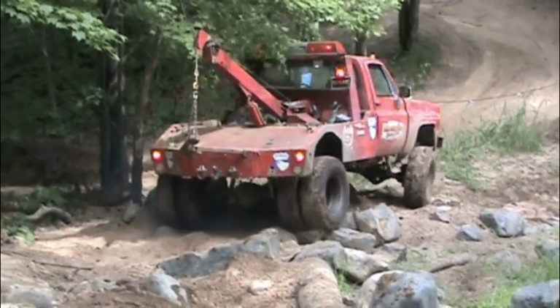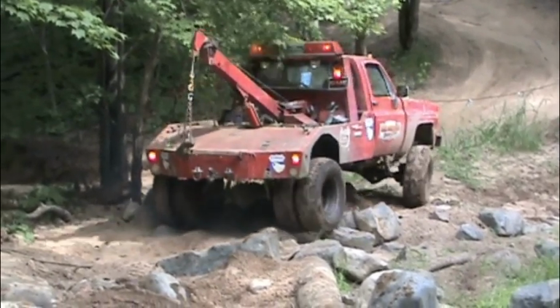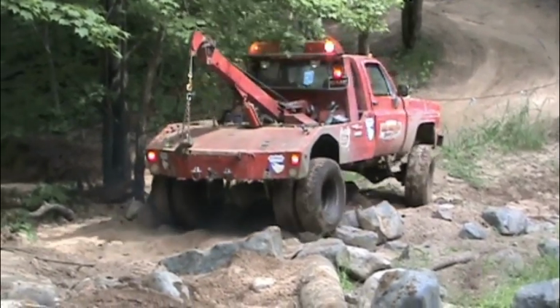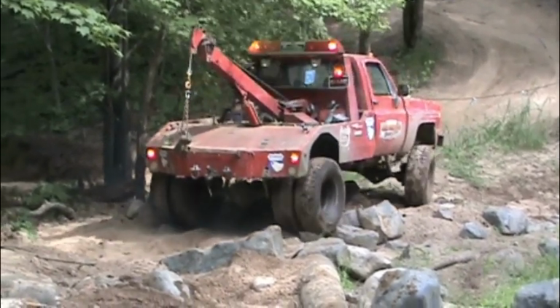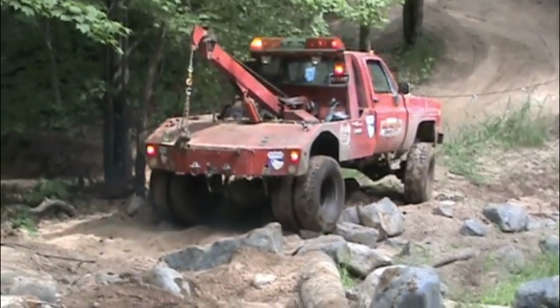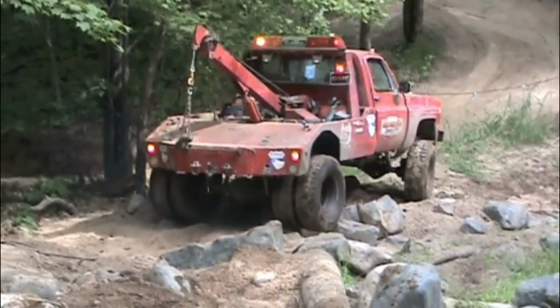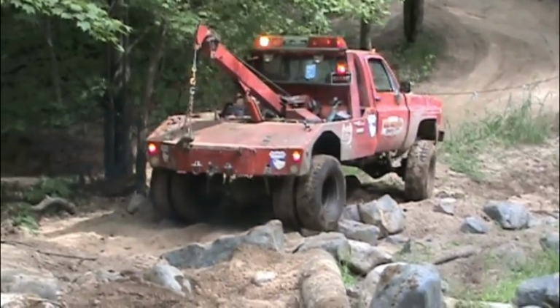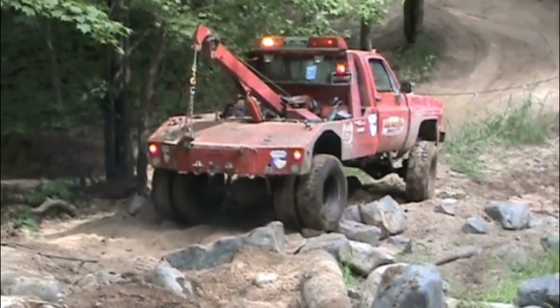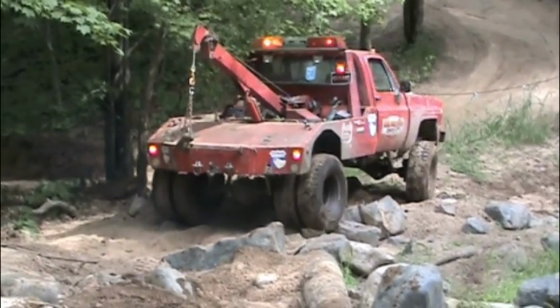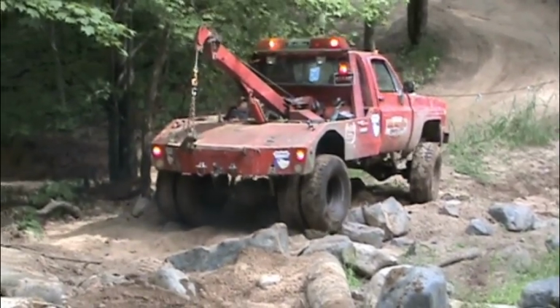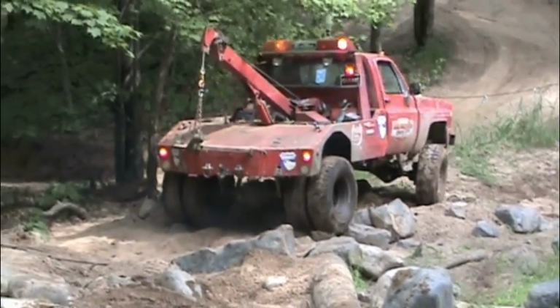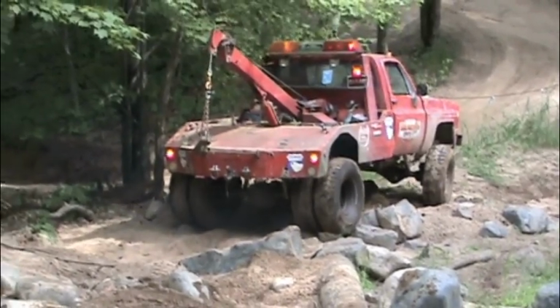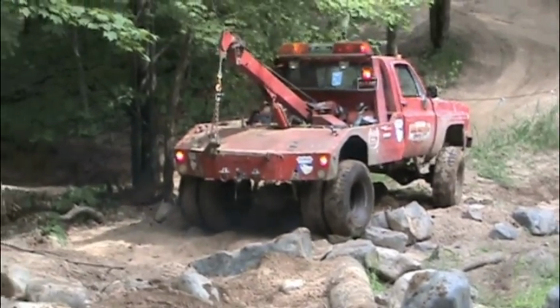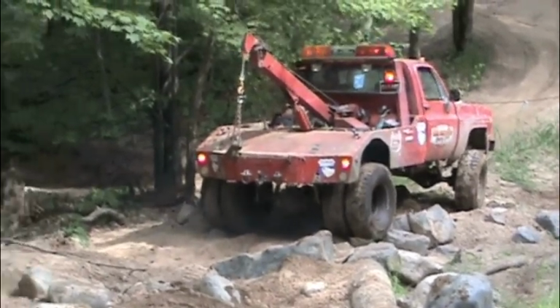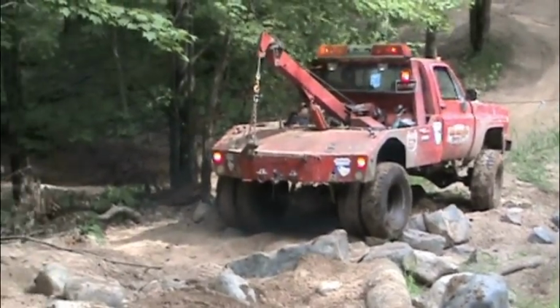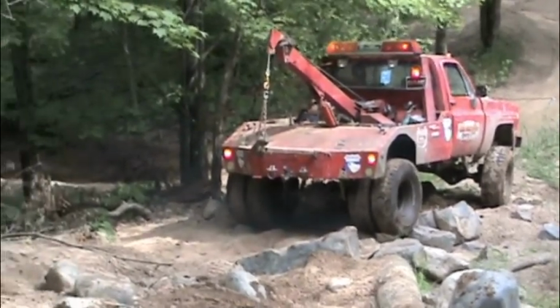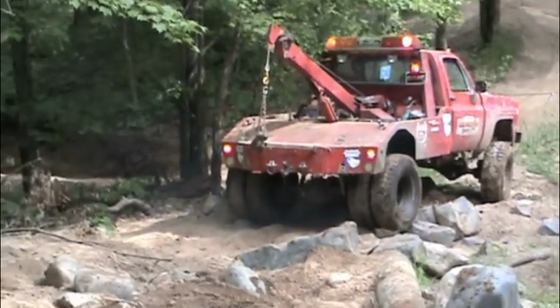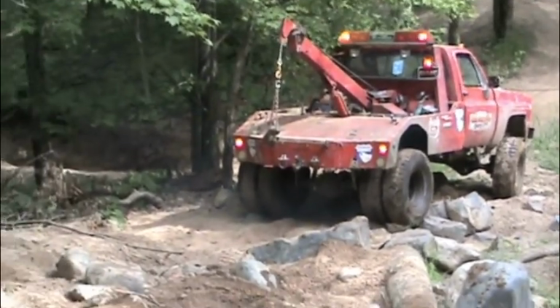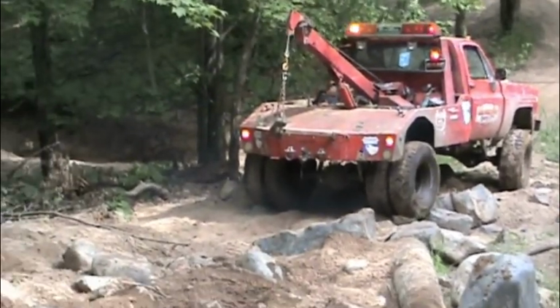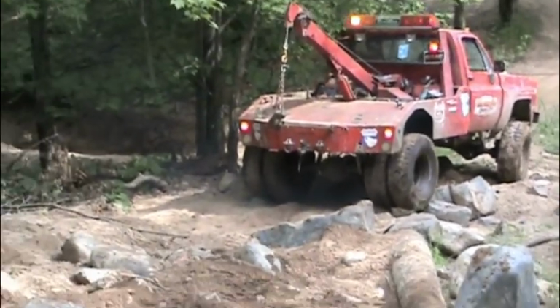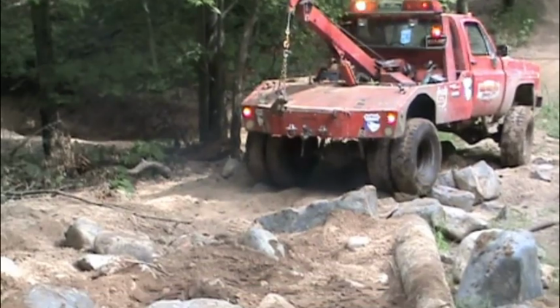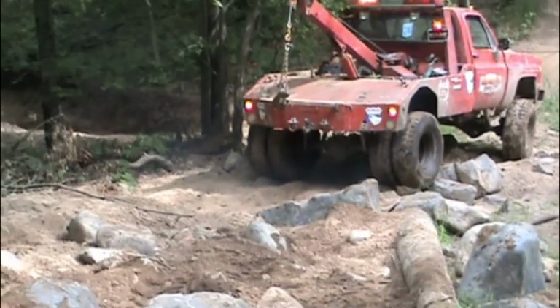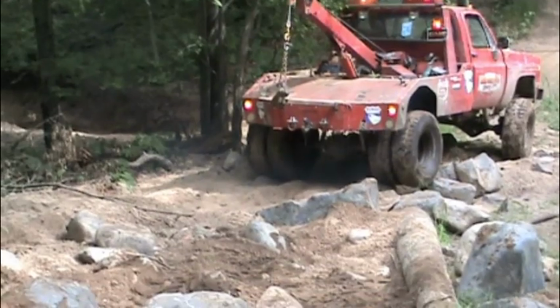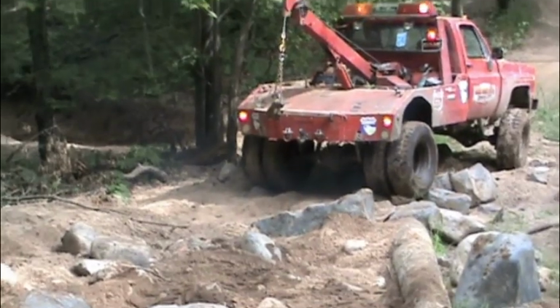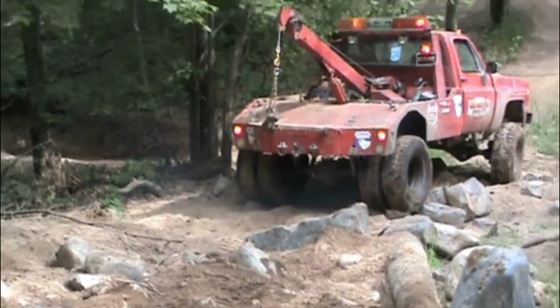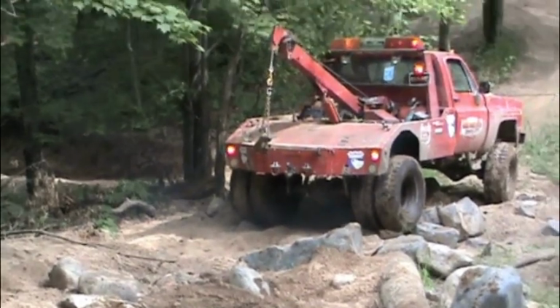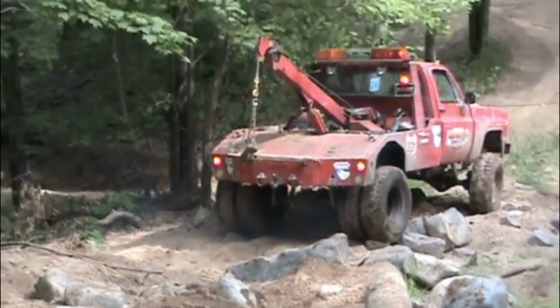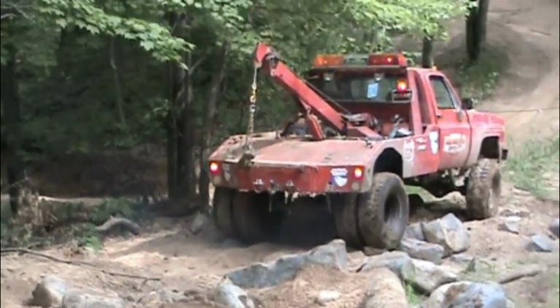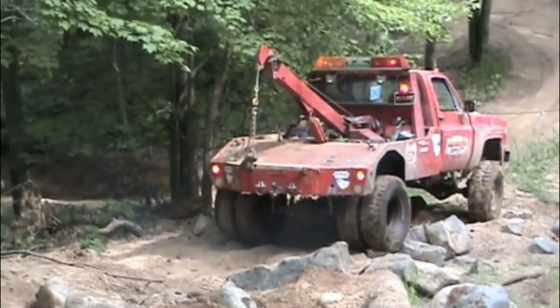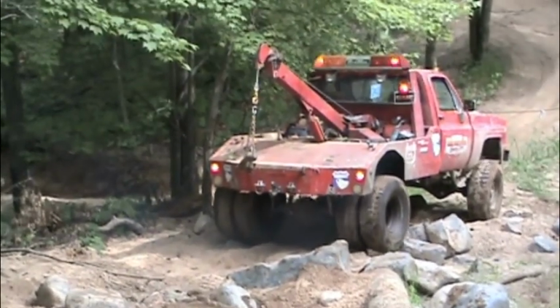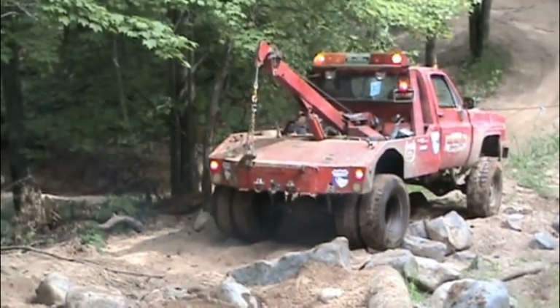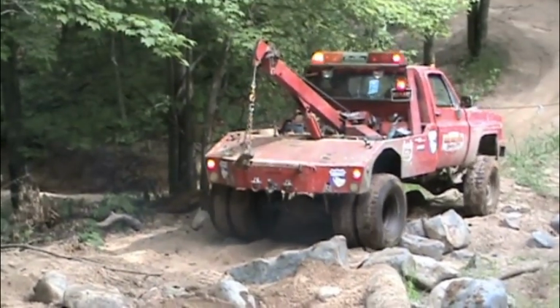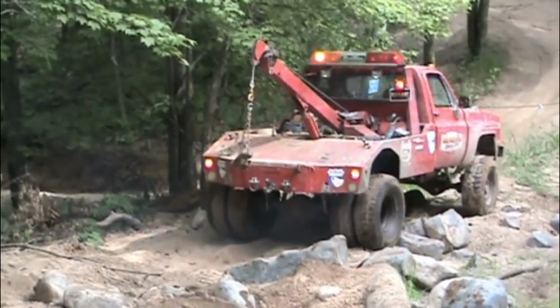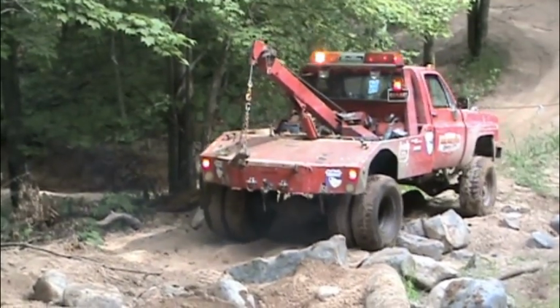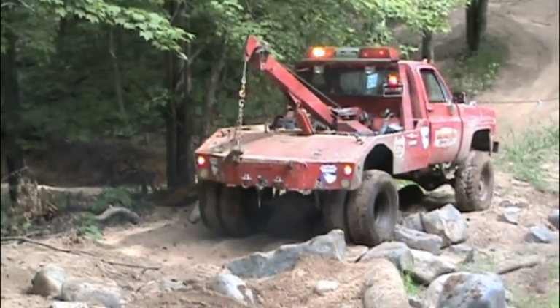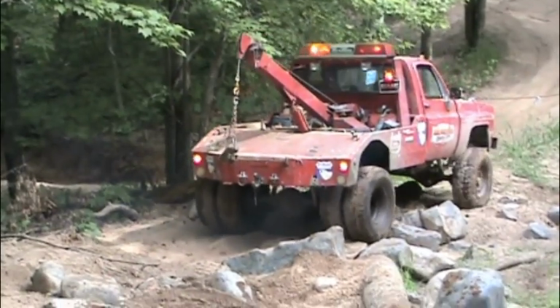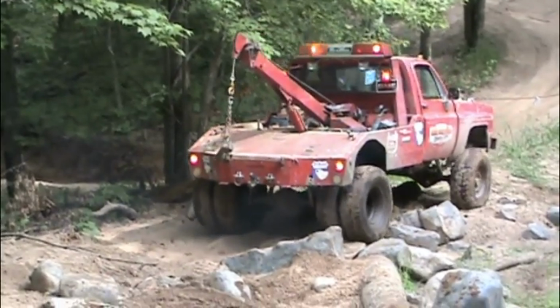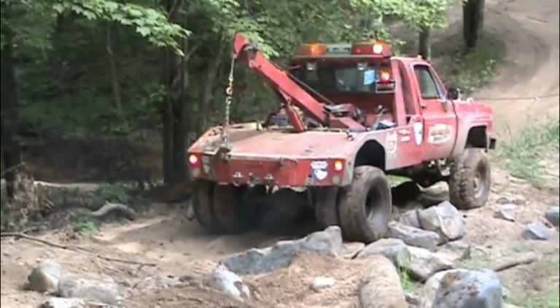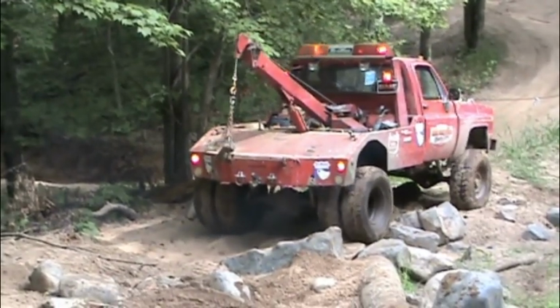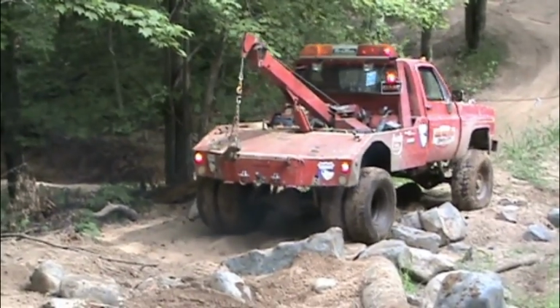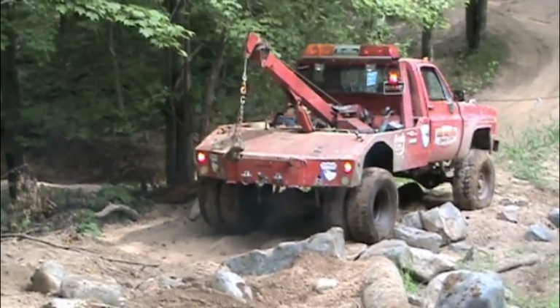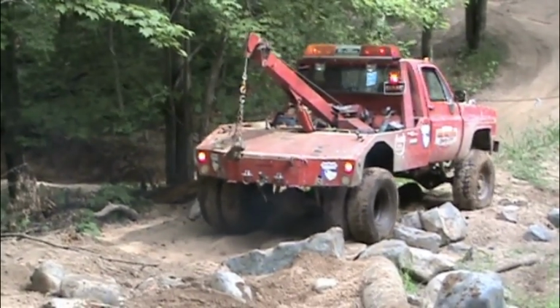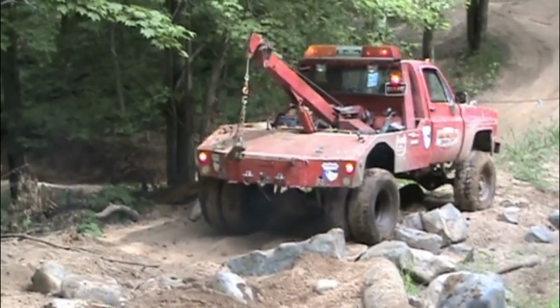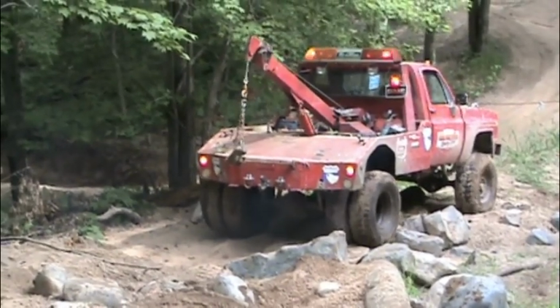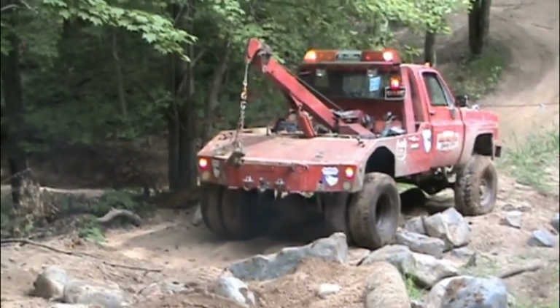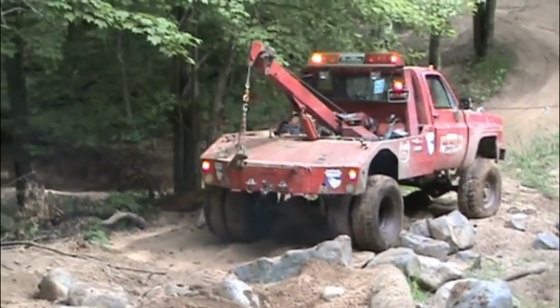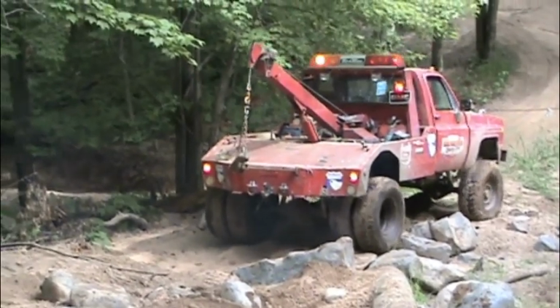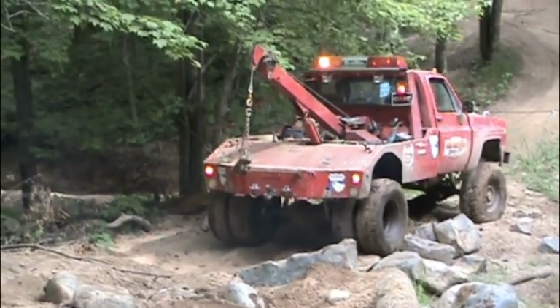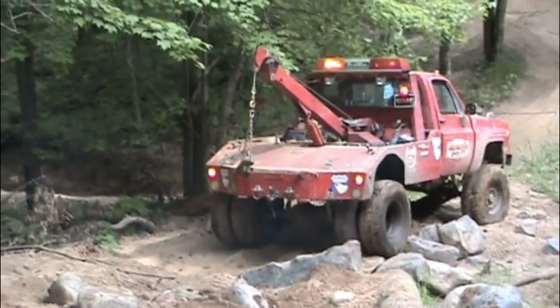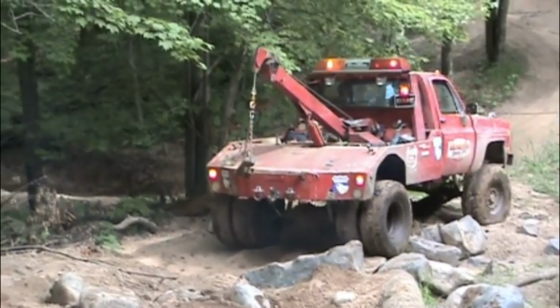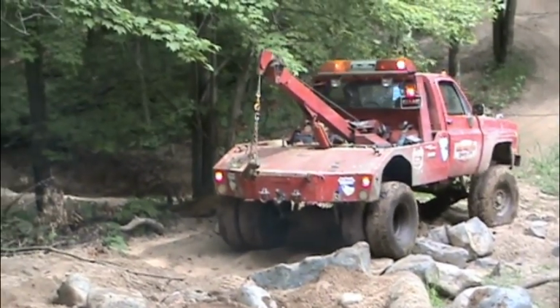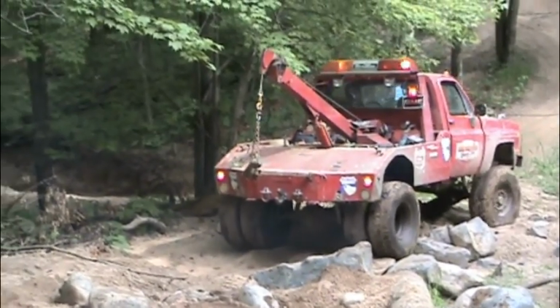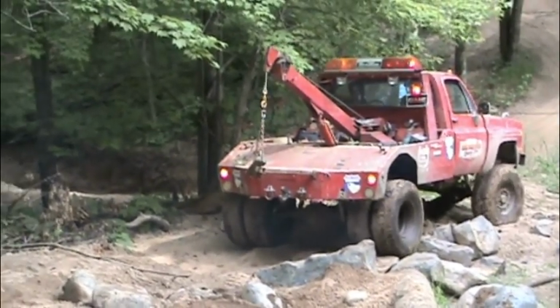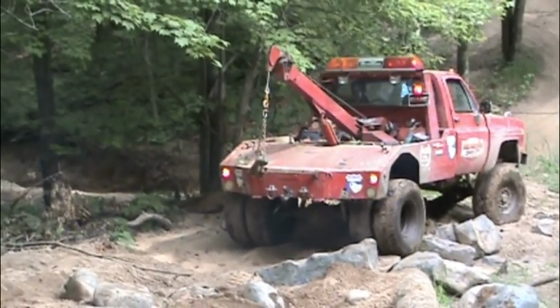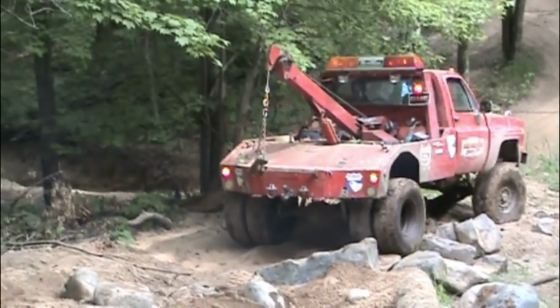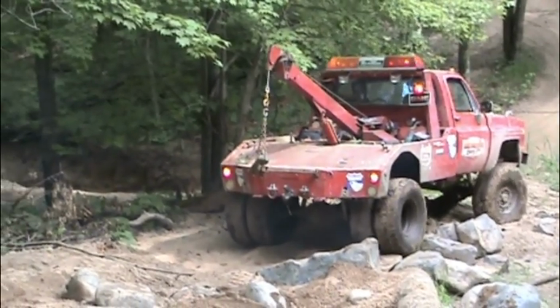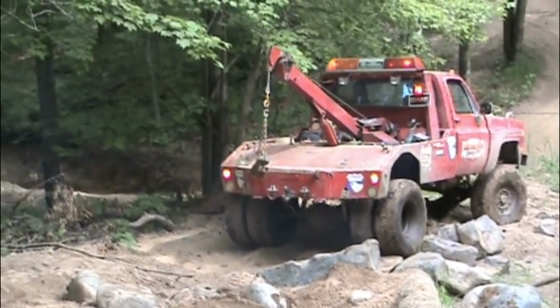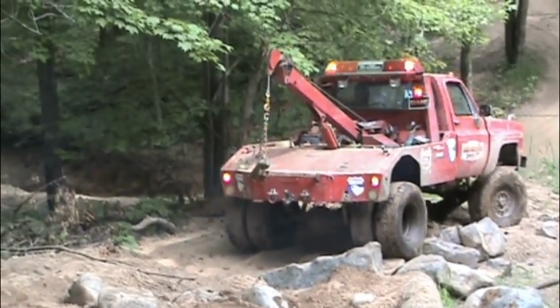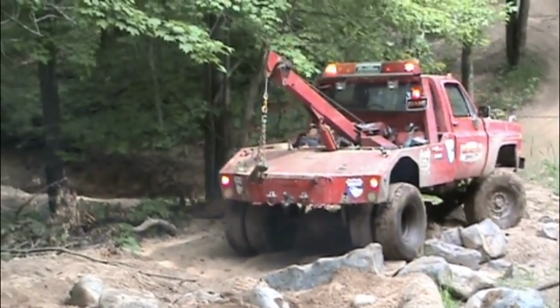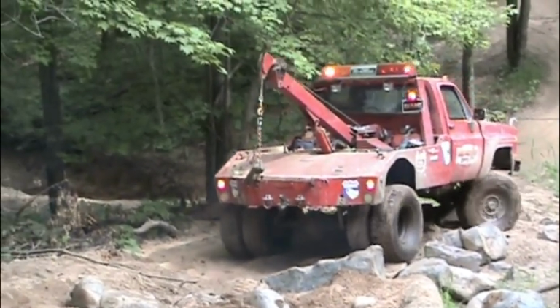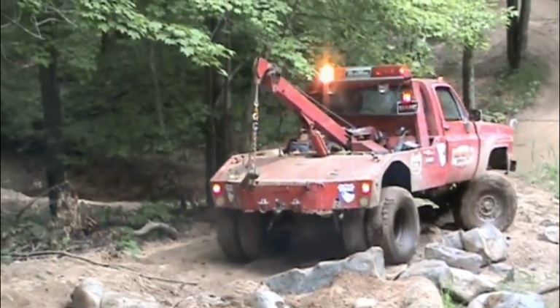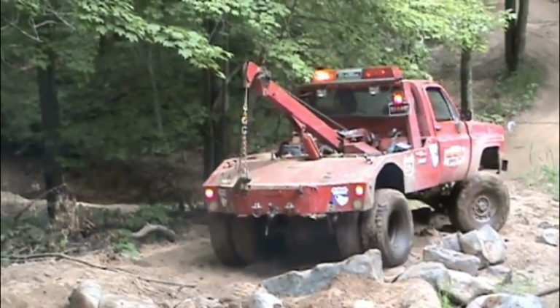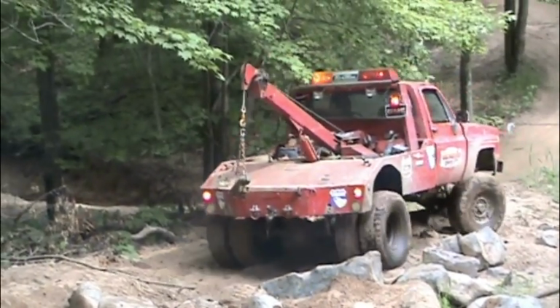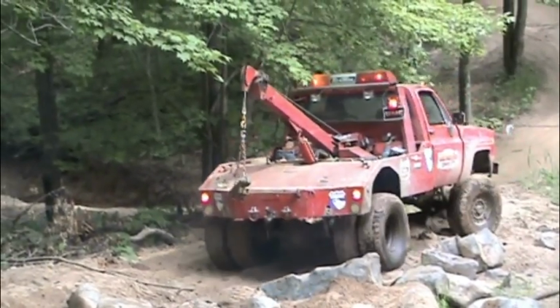Backing up the hill over the rocks proved to be quite difficult. I don't think I would have been able to do it at all without the new Grizzly Locker.